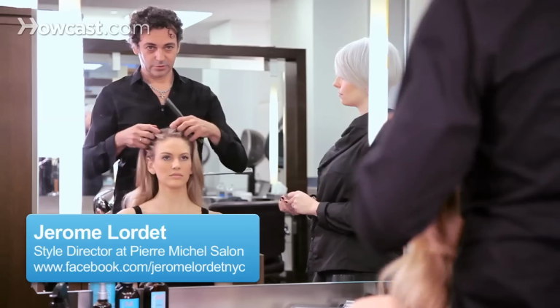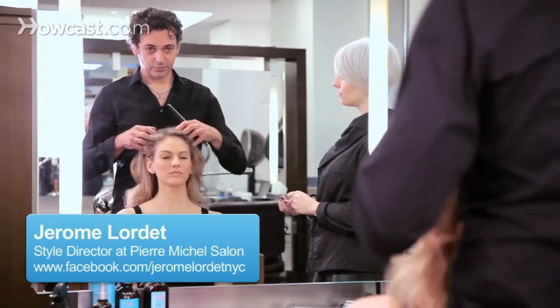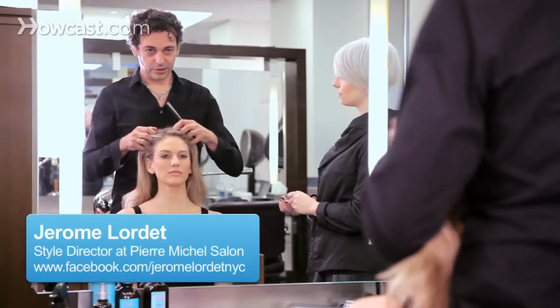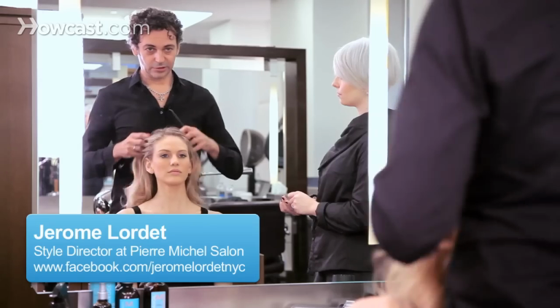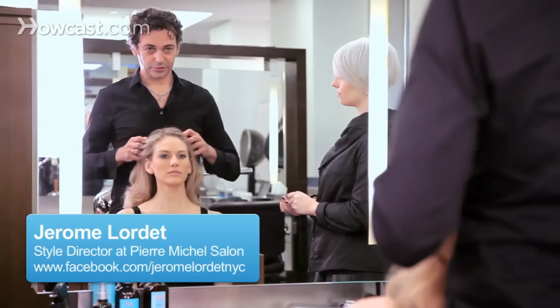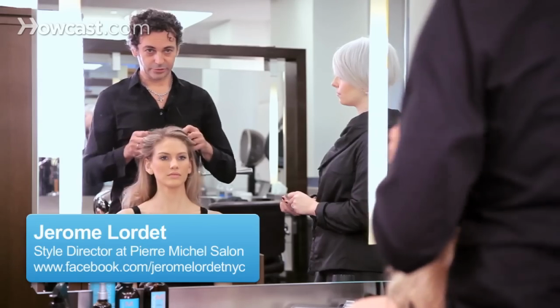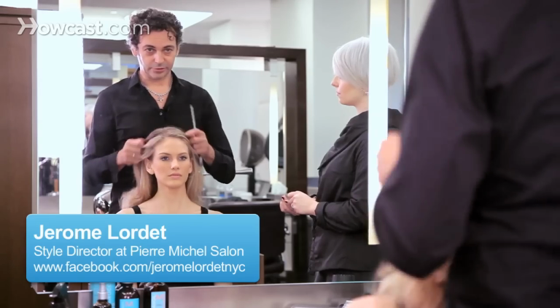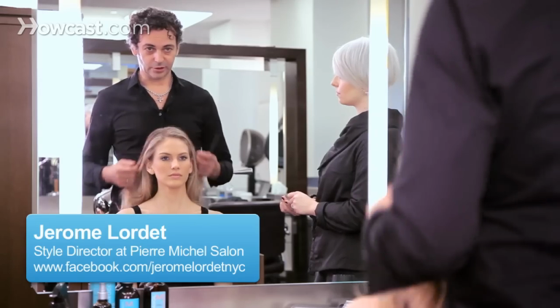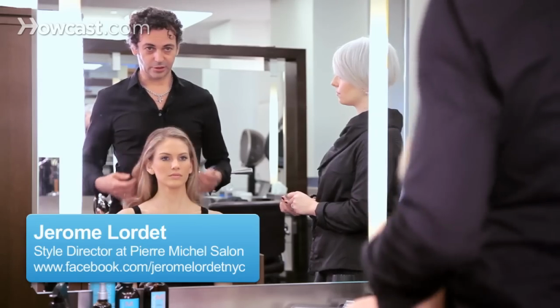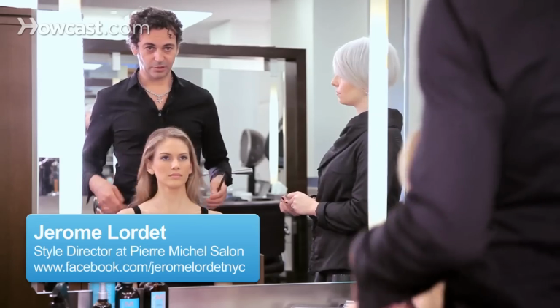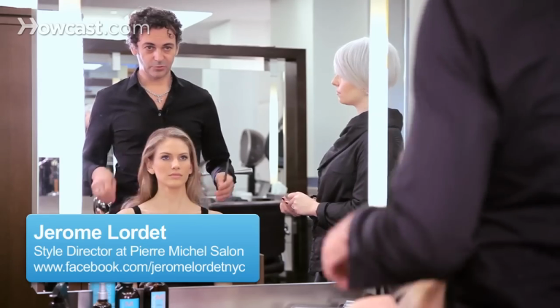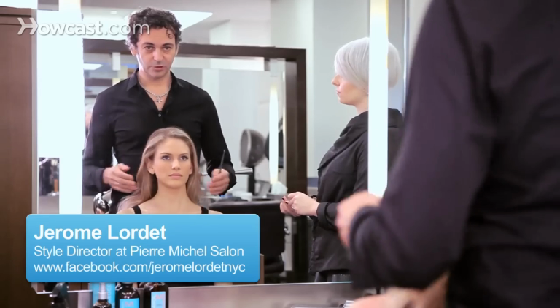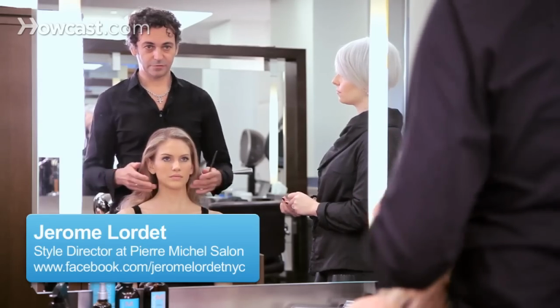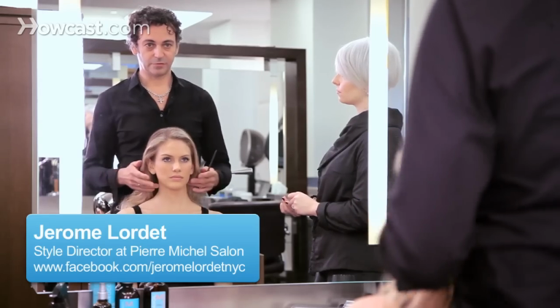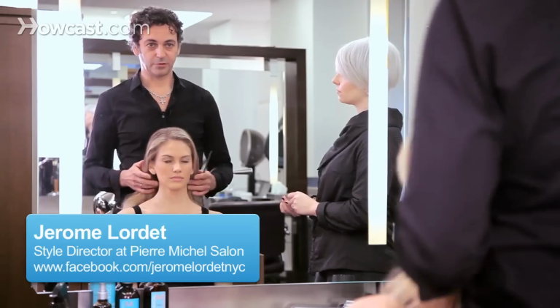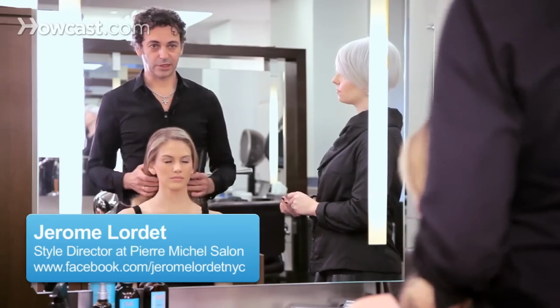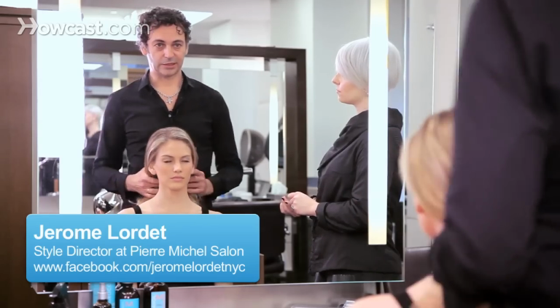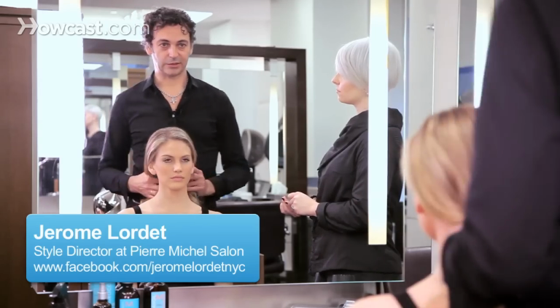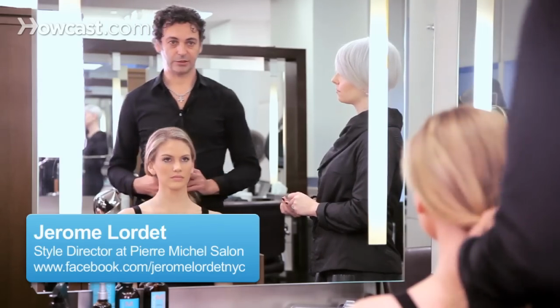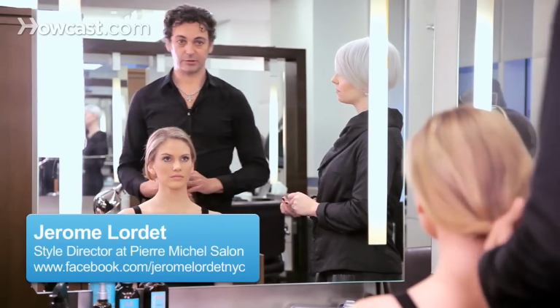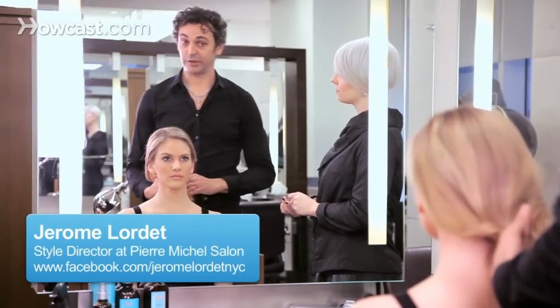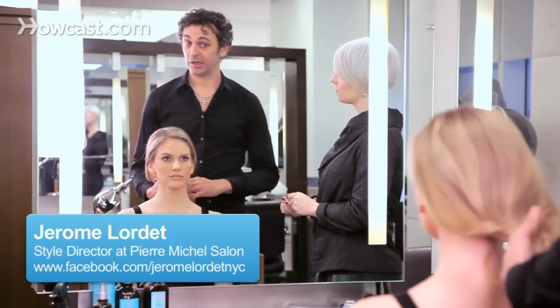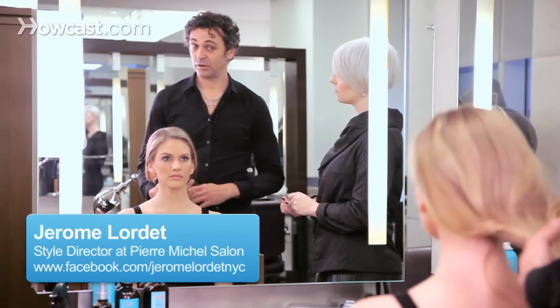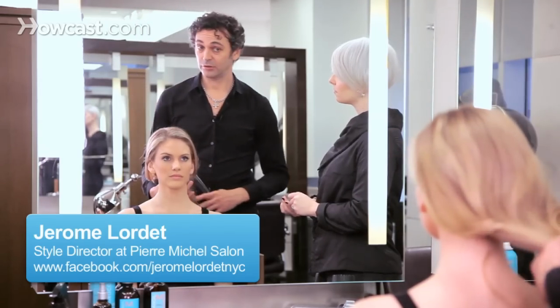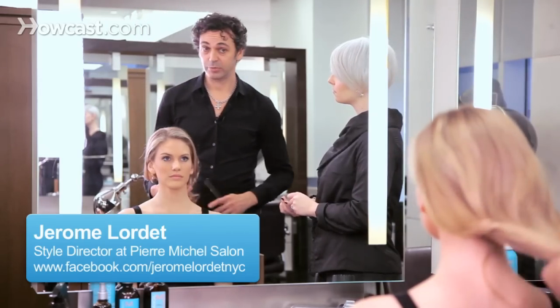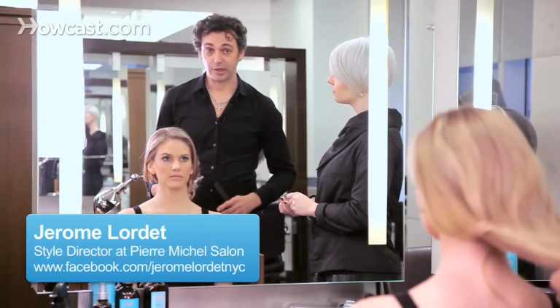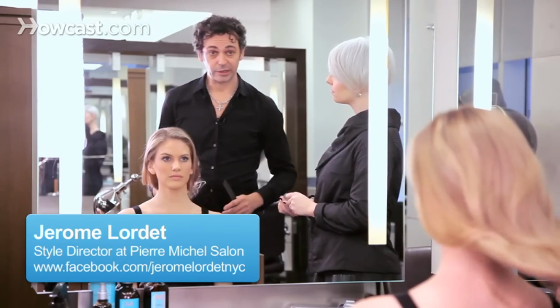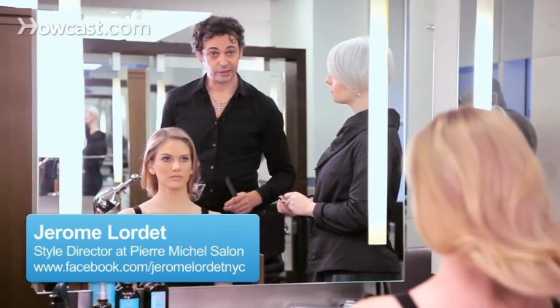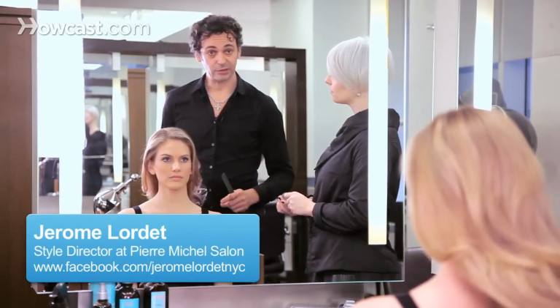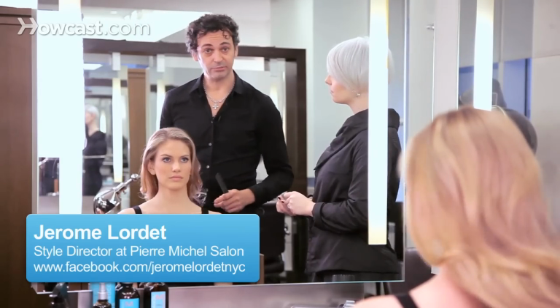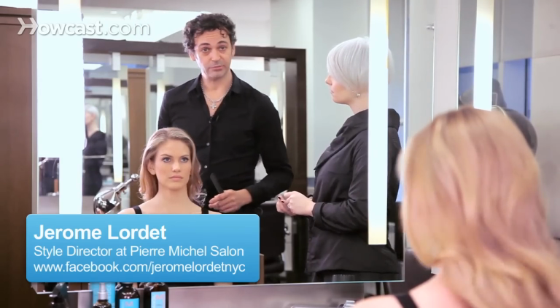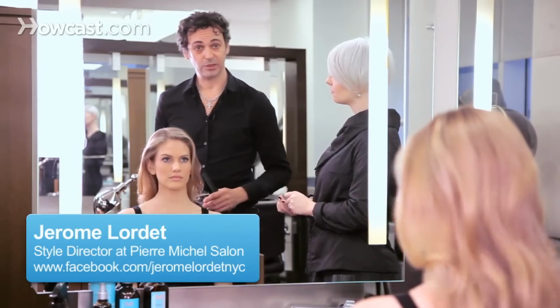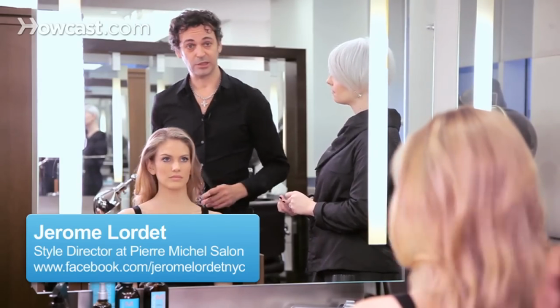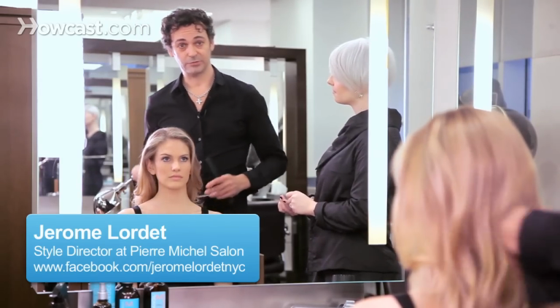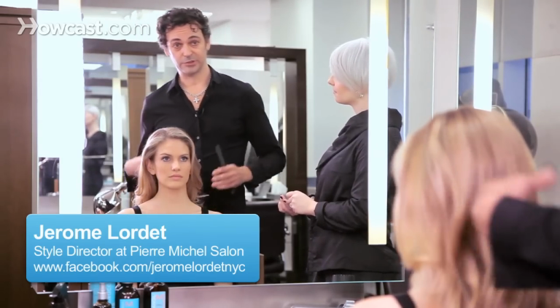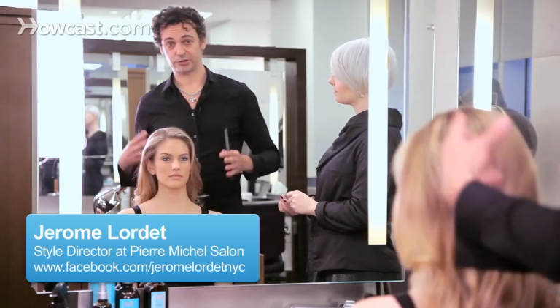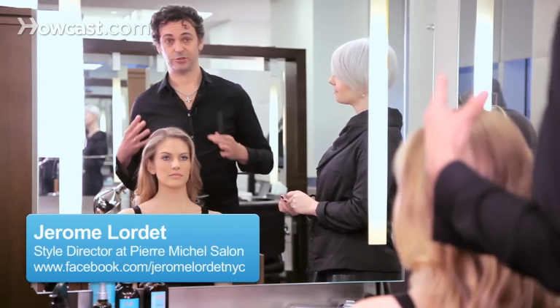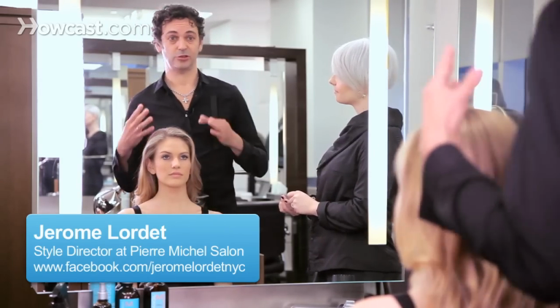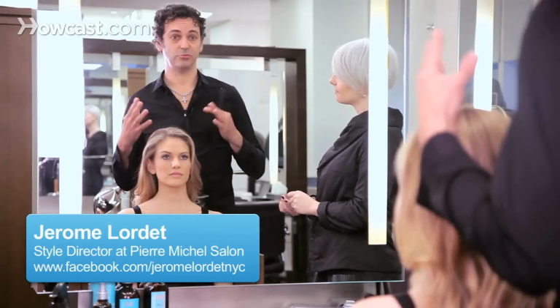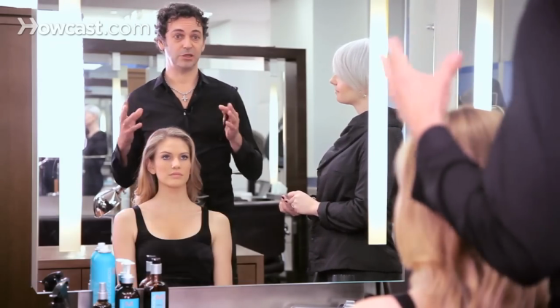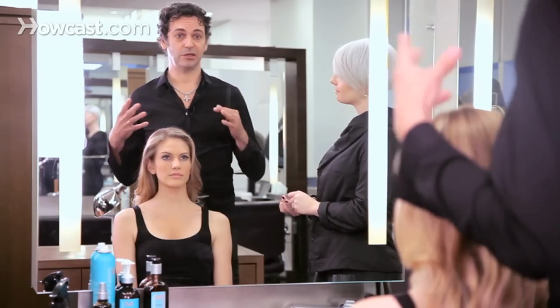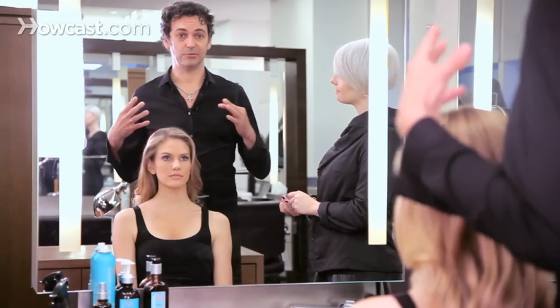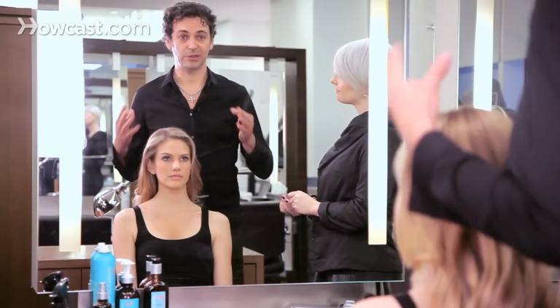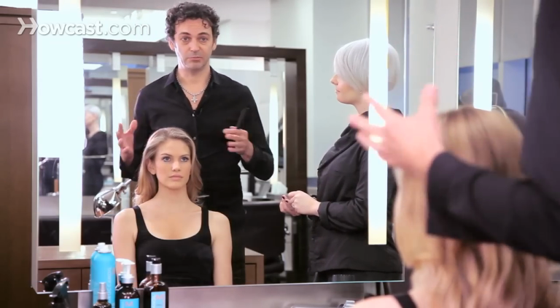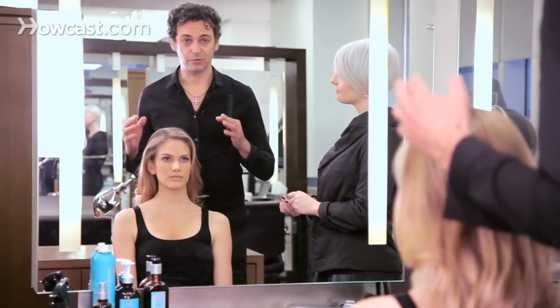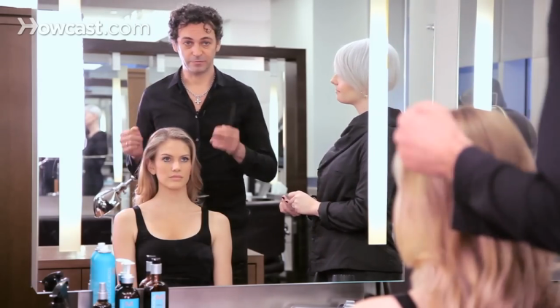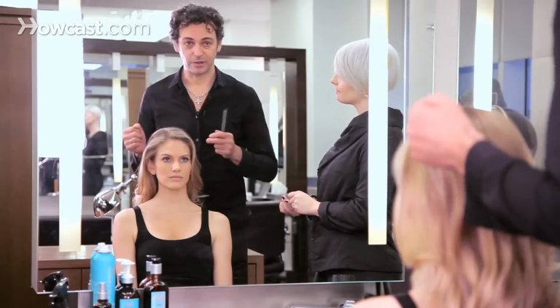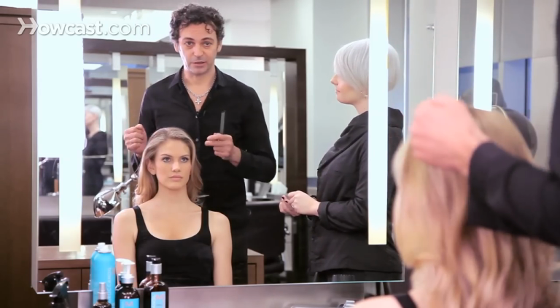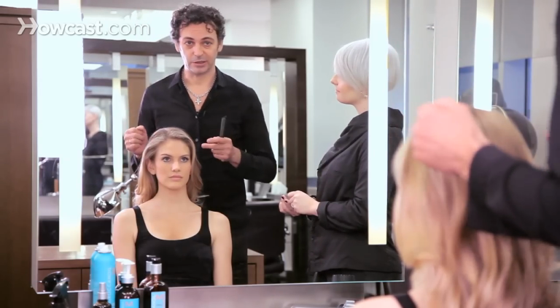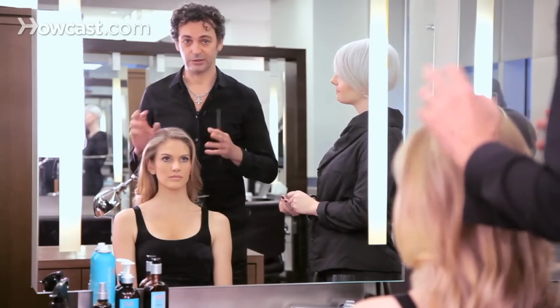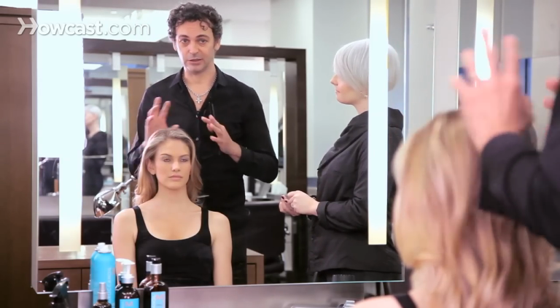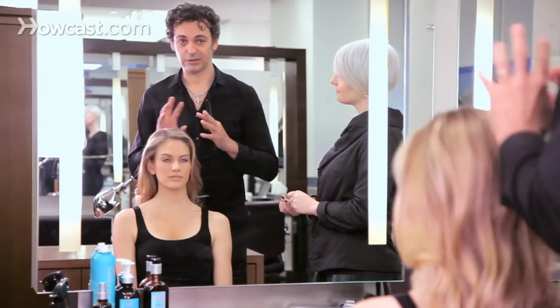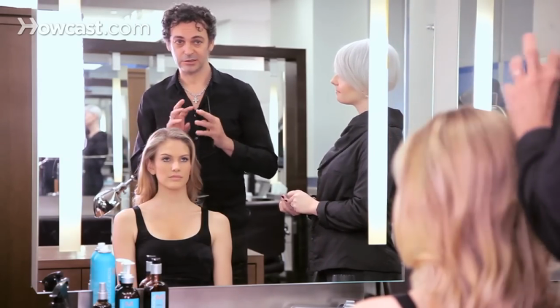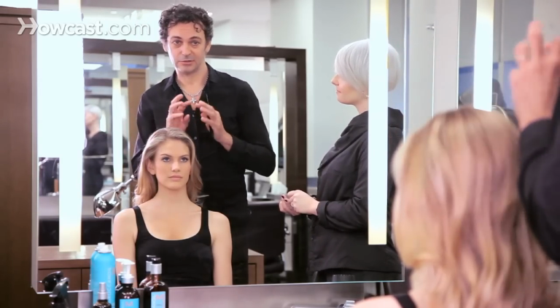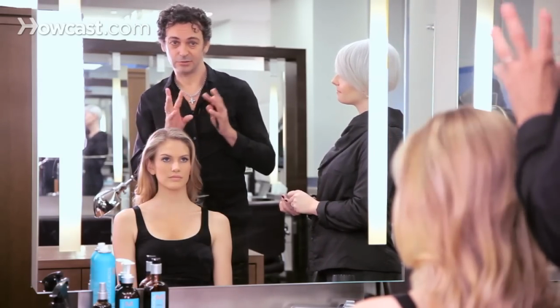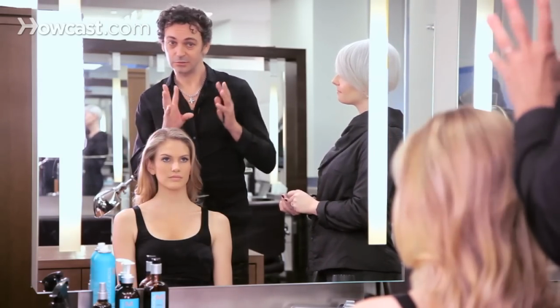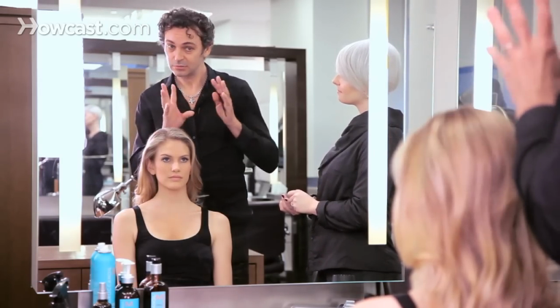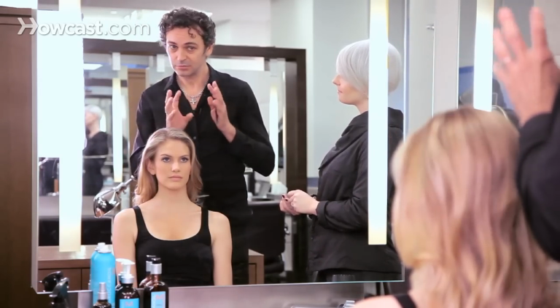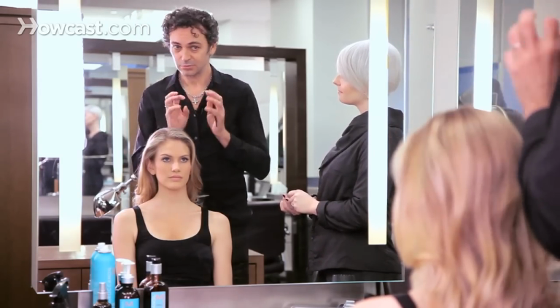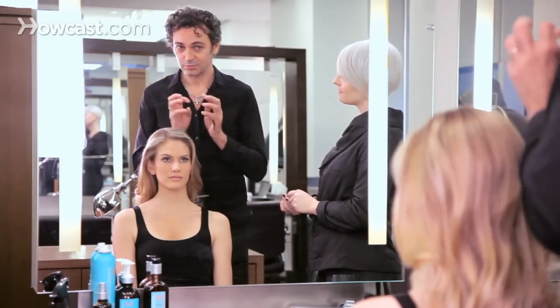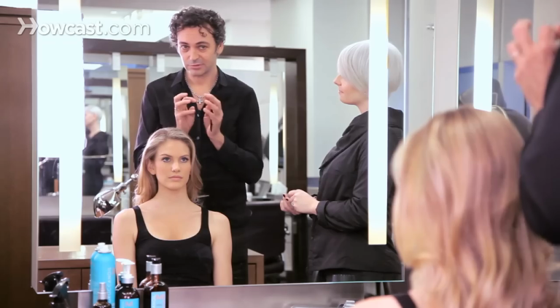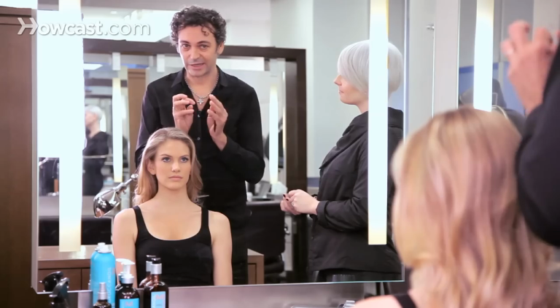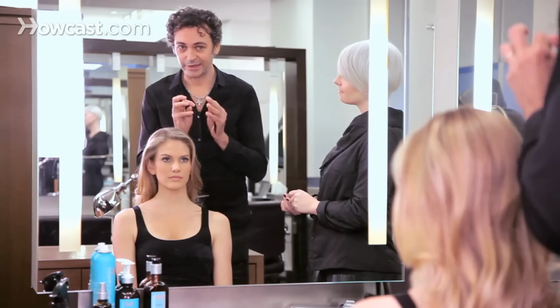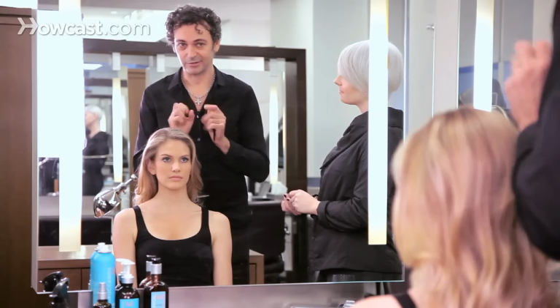We'll do an updo for a going out party, which should be a little bit more fun and not so tight.